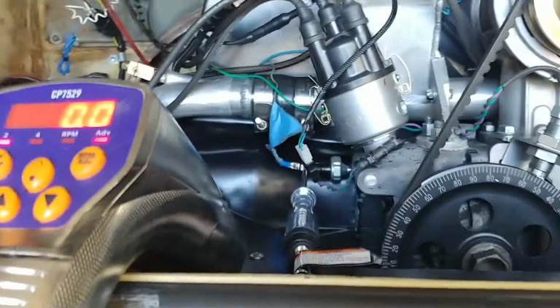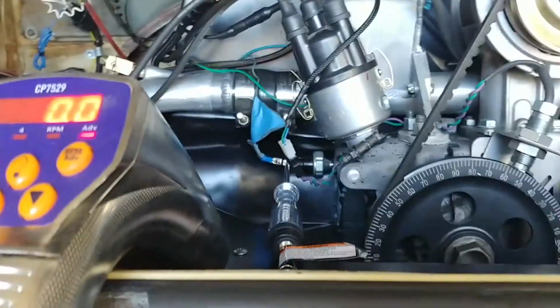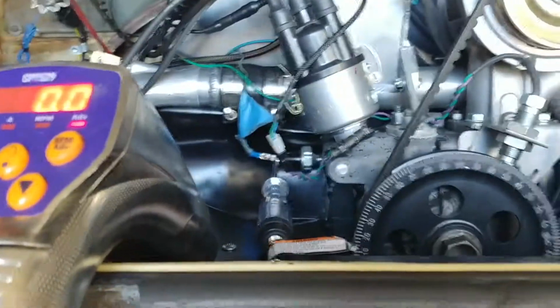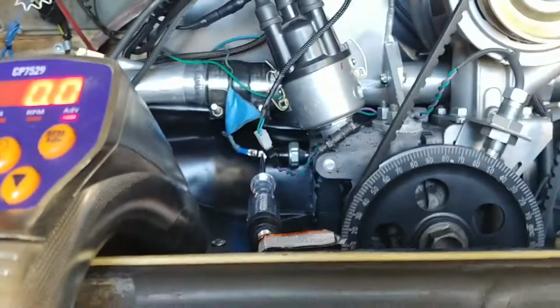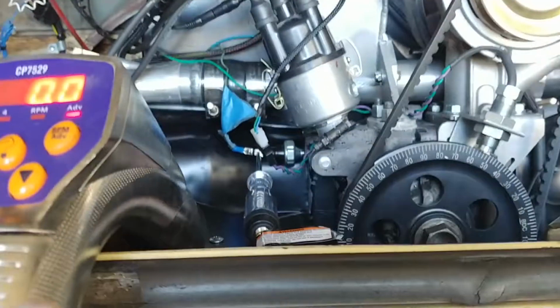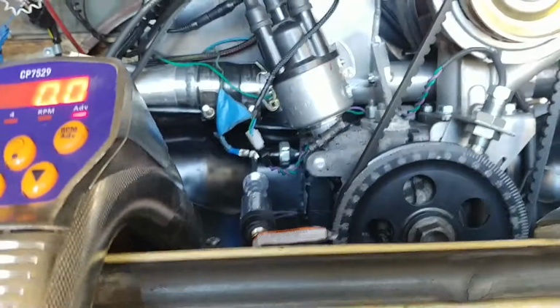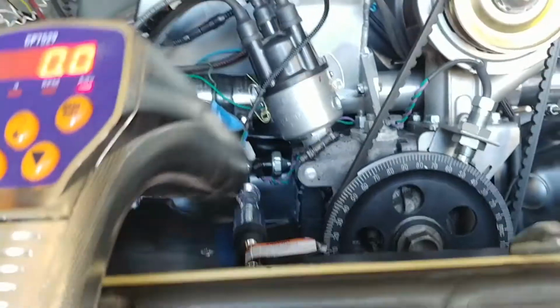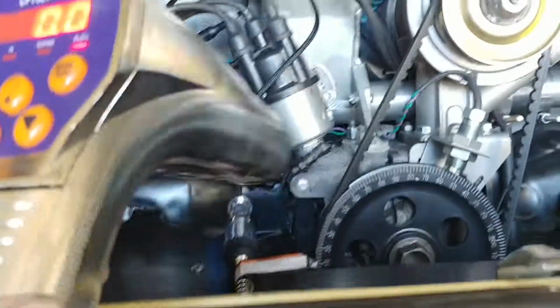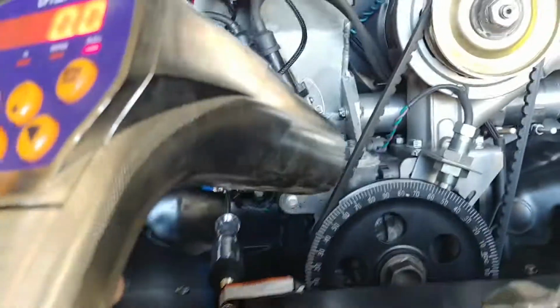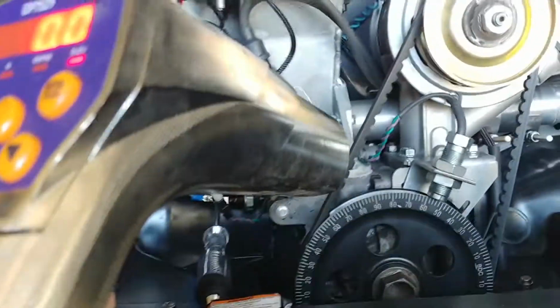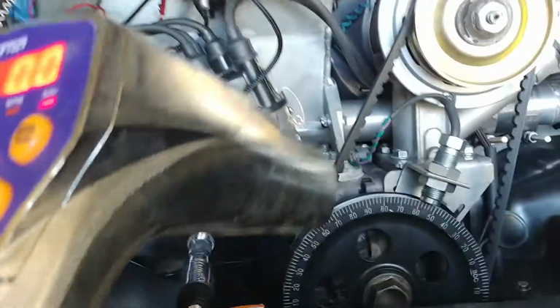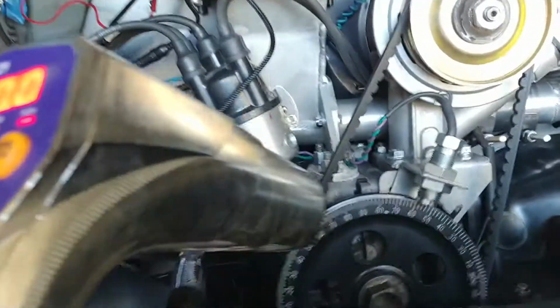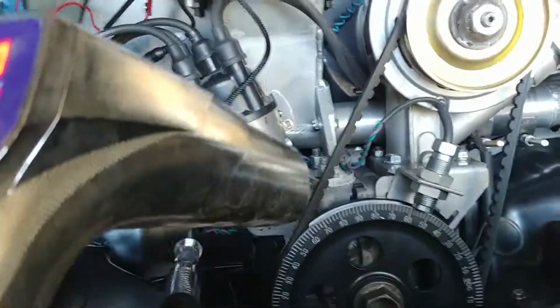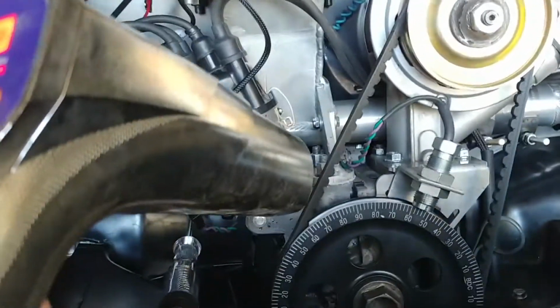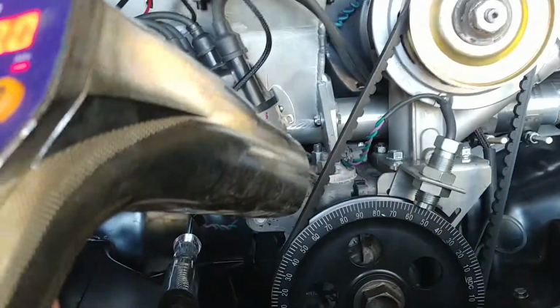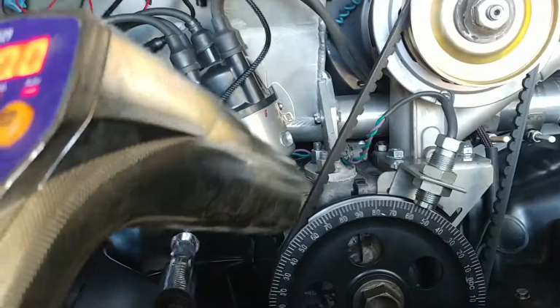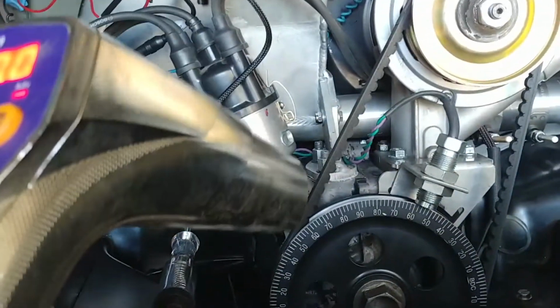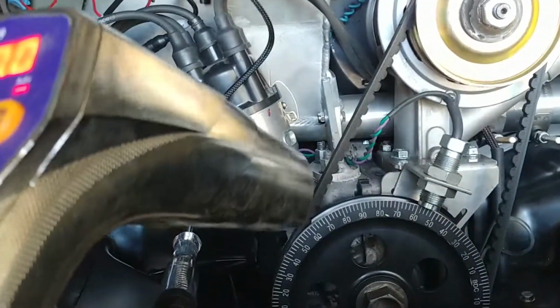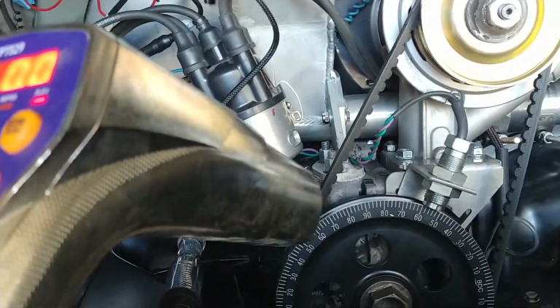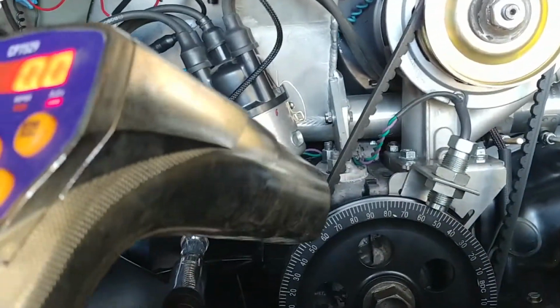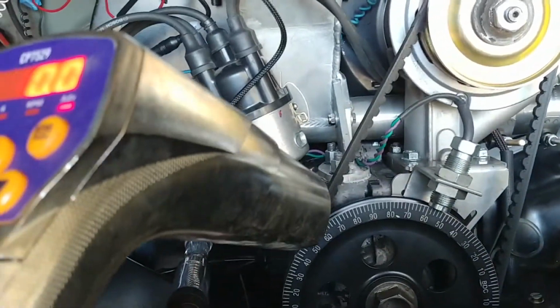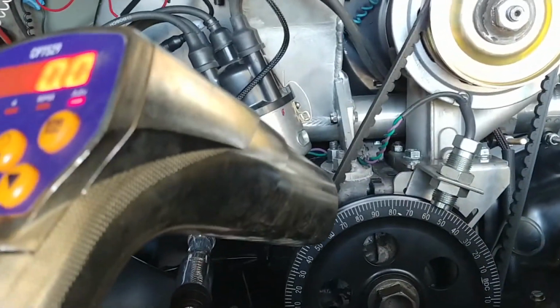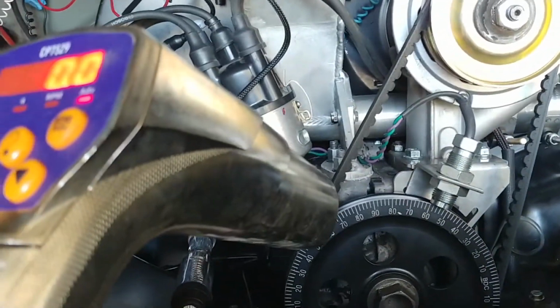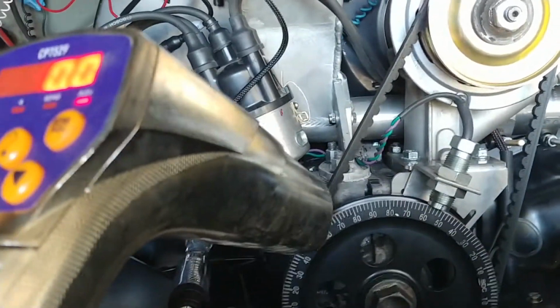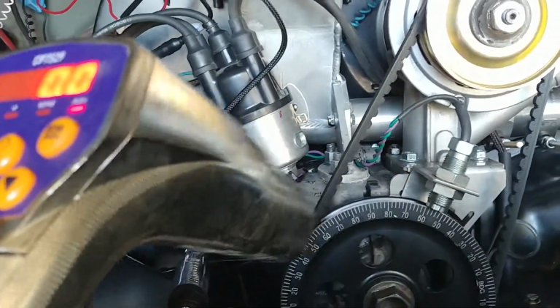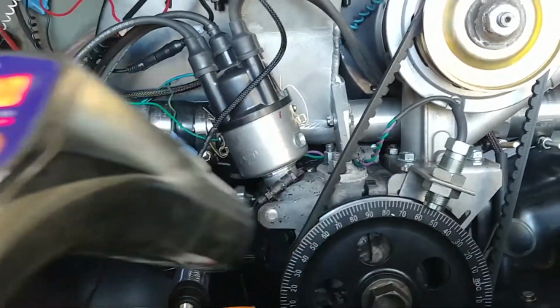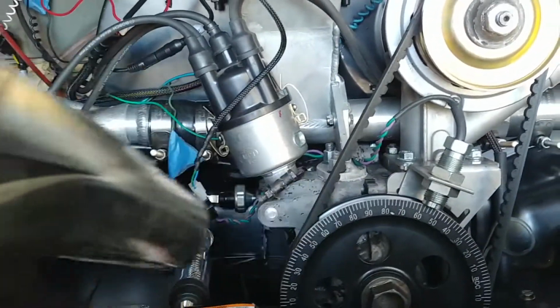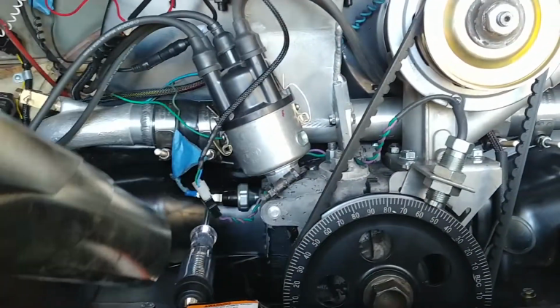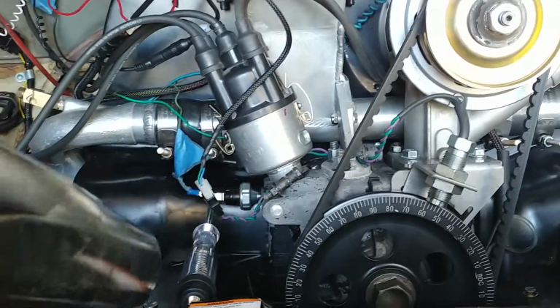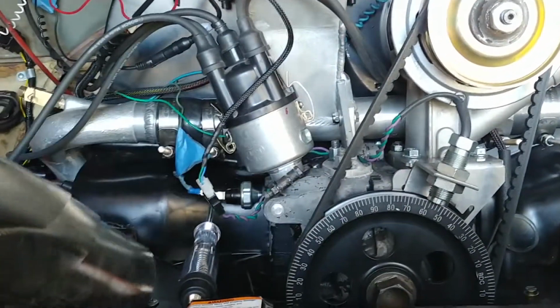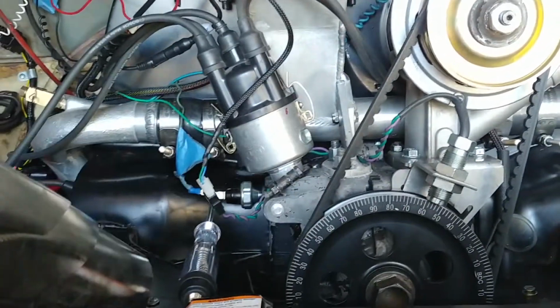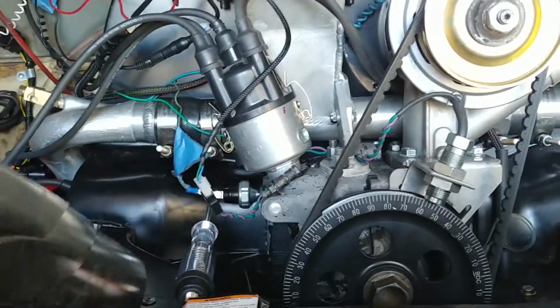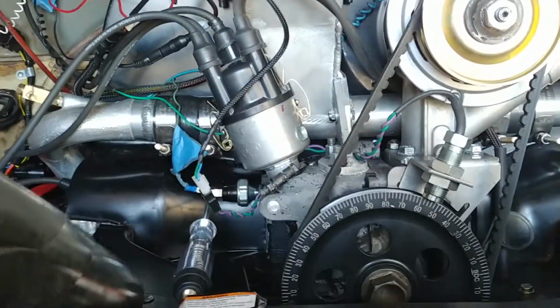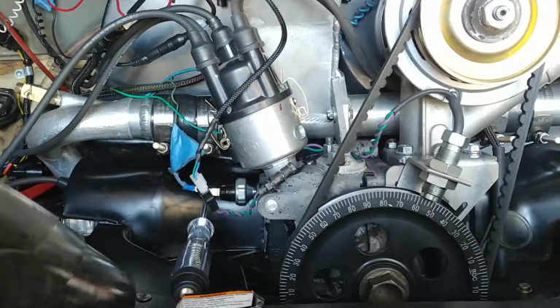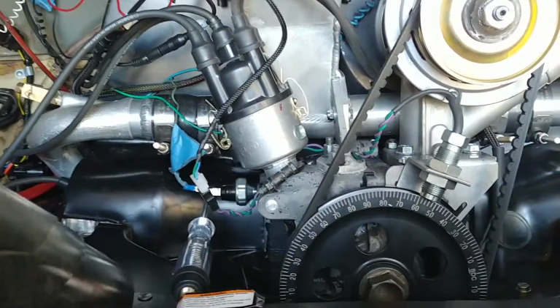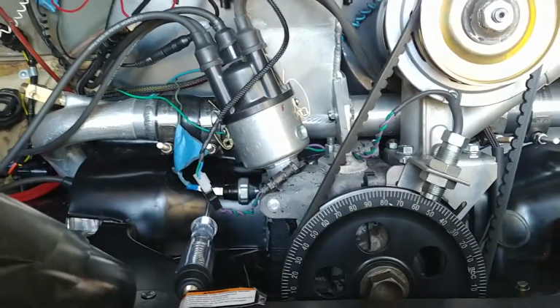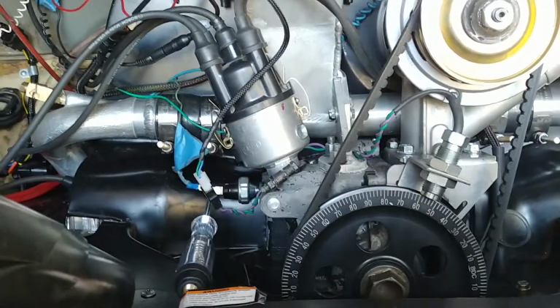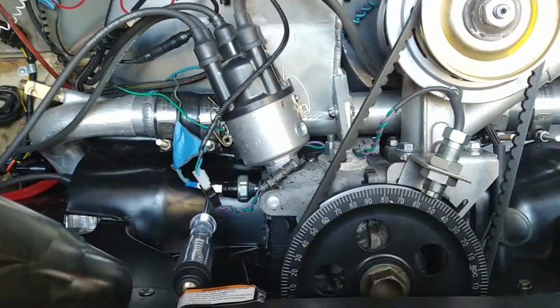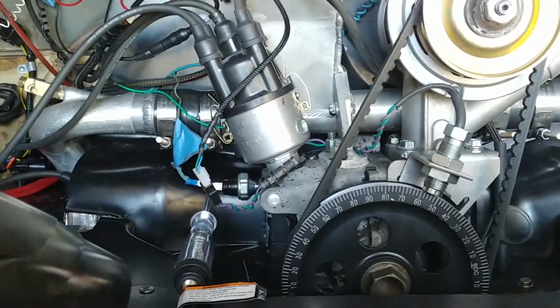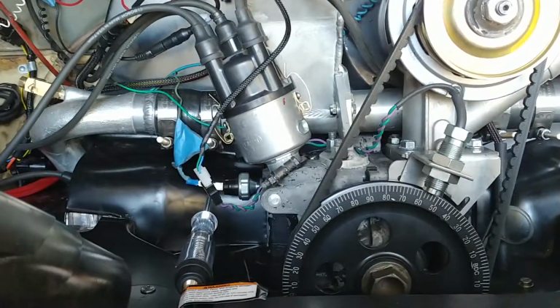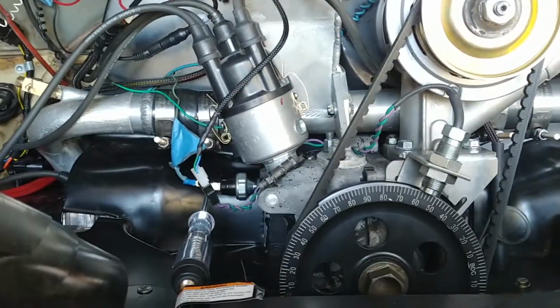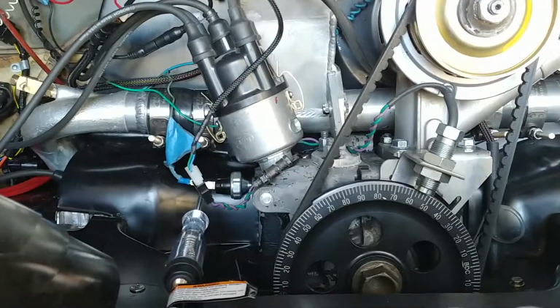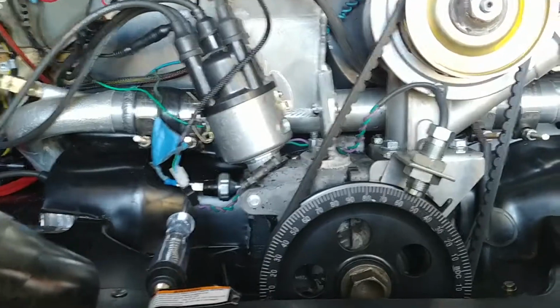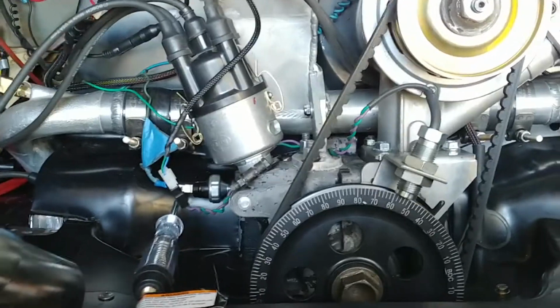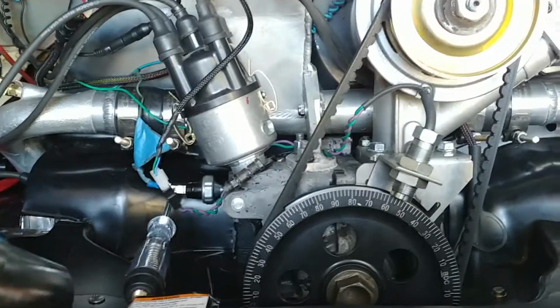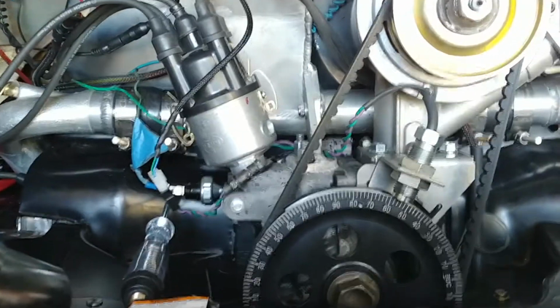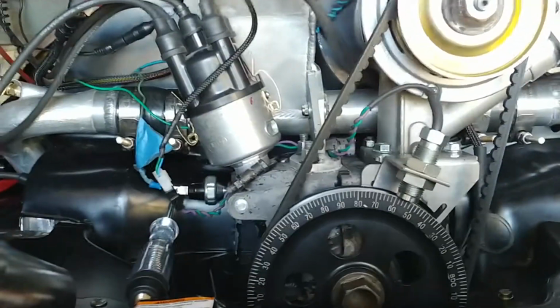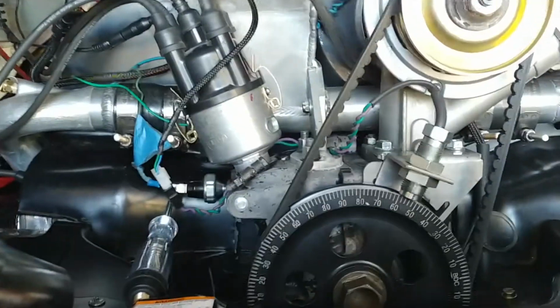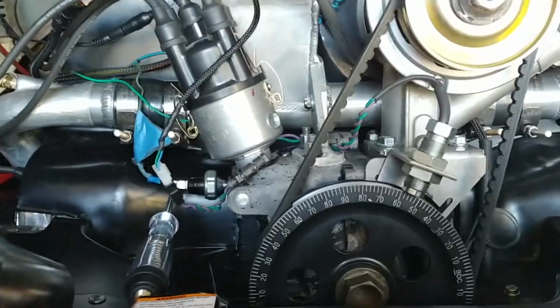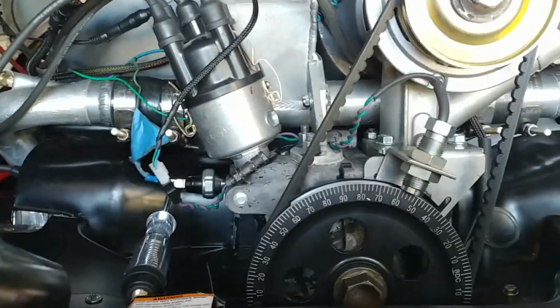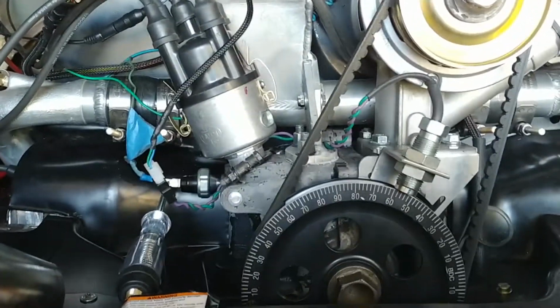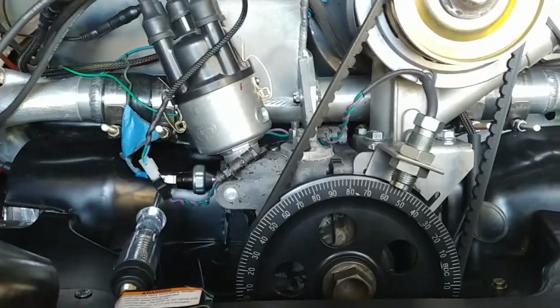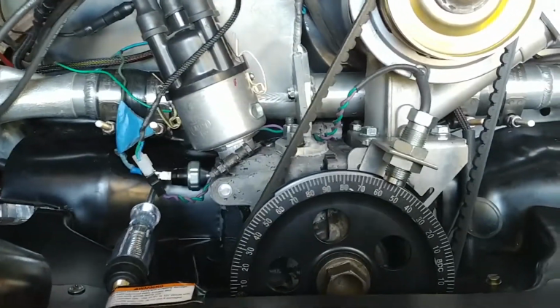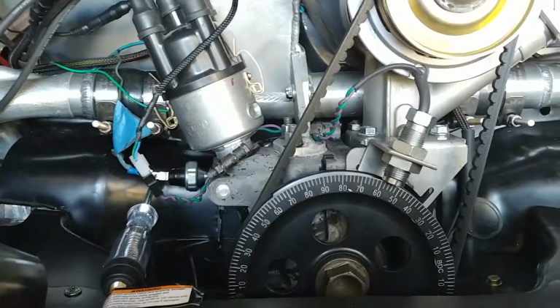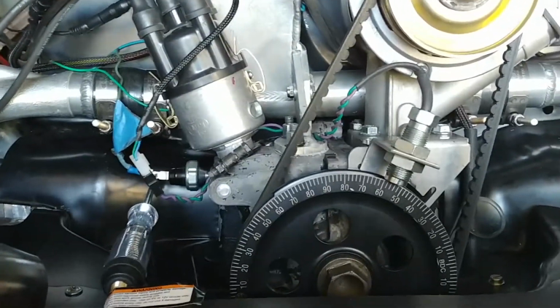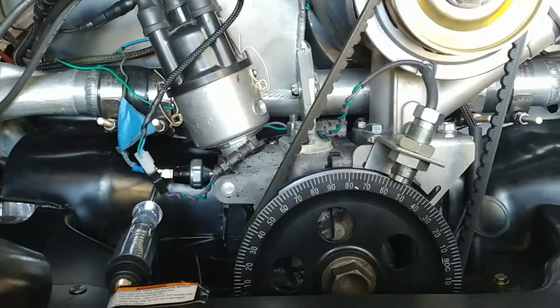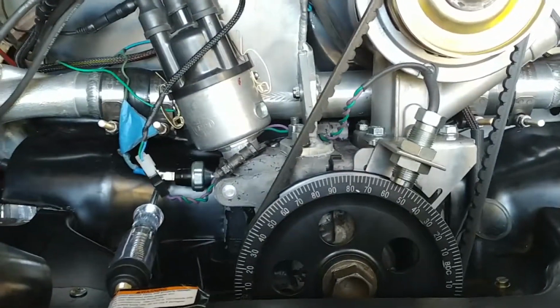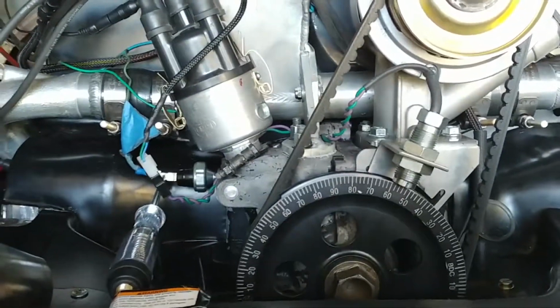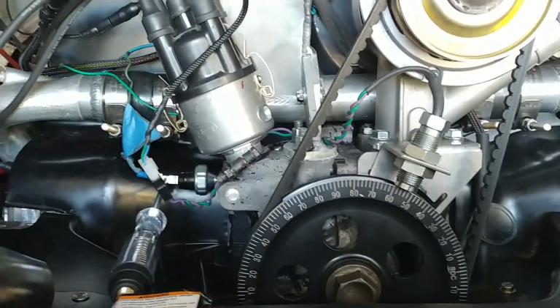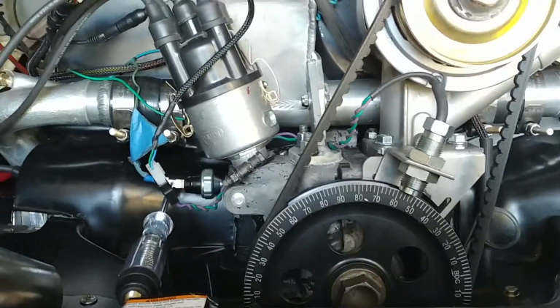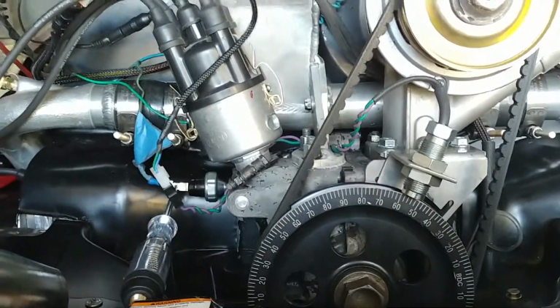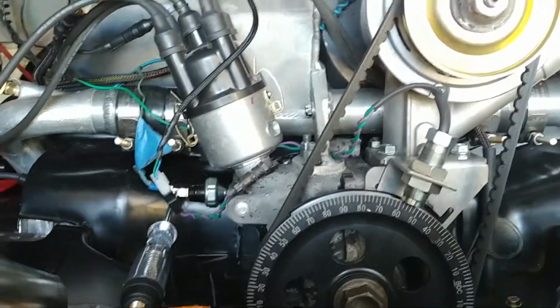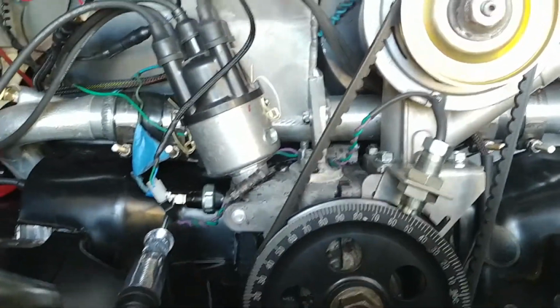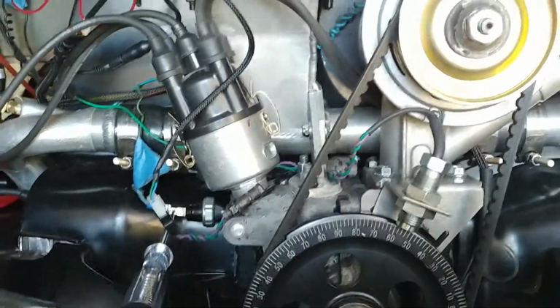I just got done verifying the timing on this particular one and I have it set on the controller at 15 degrees, and it is at 15 degrees, so I'm good there.